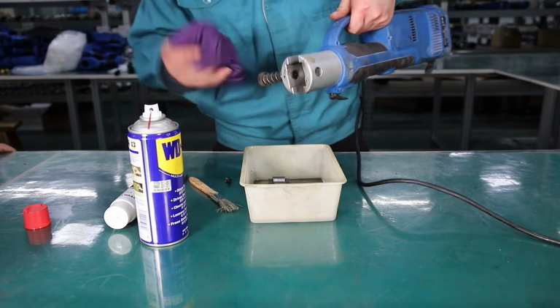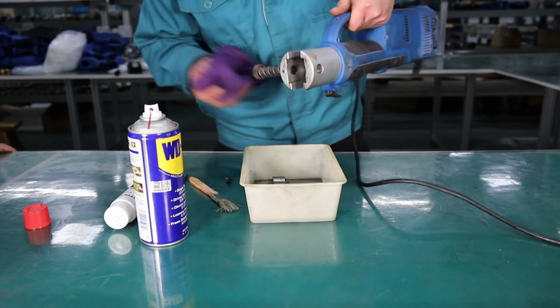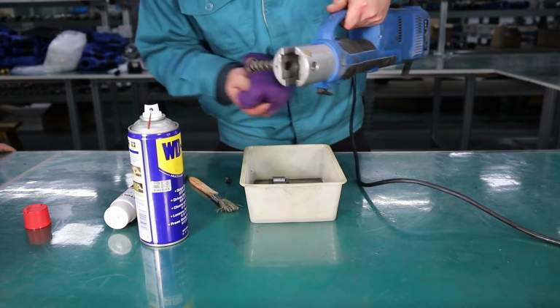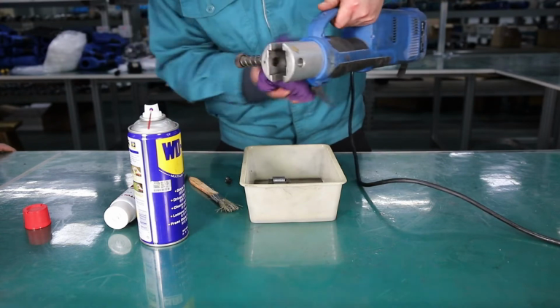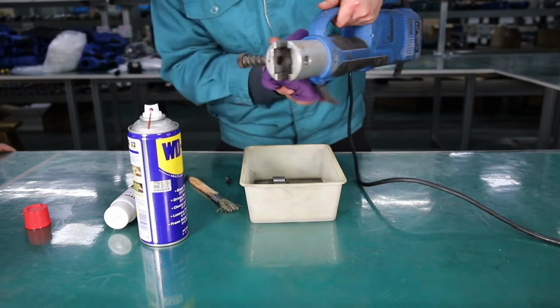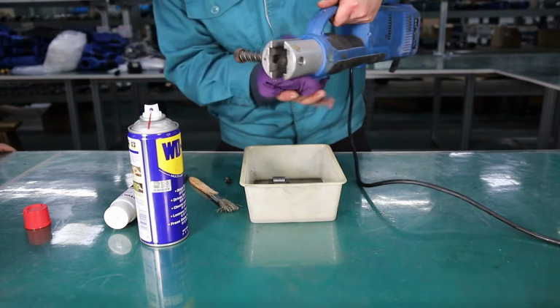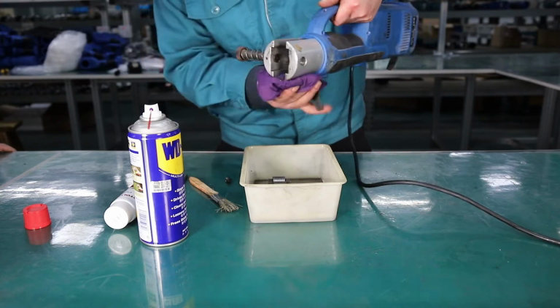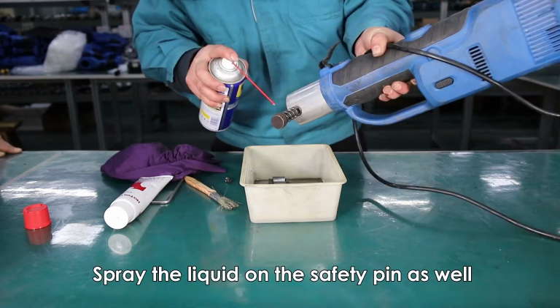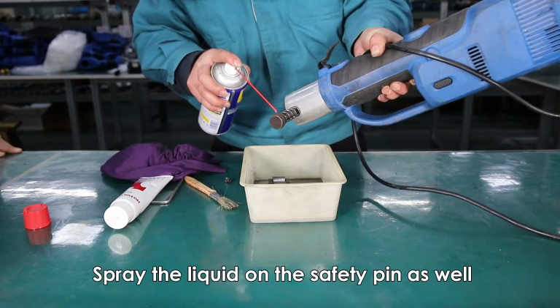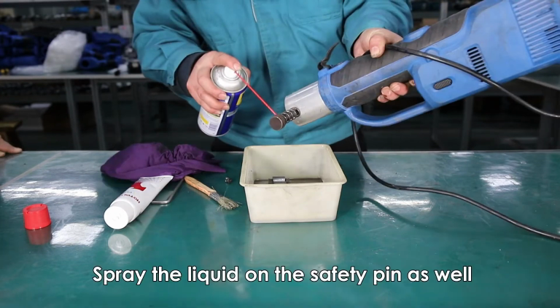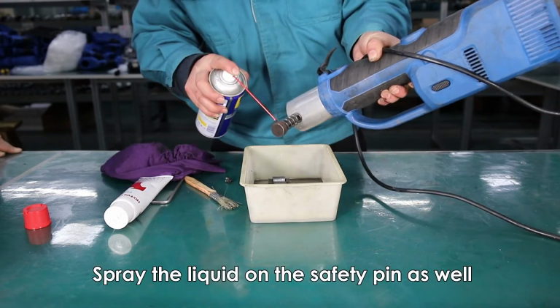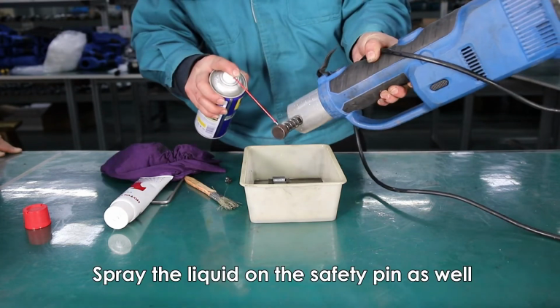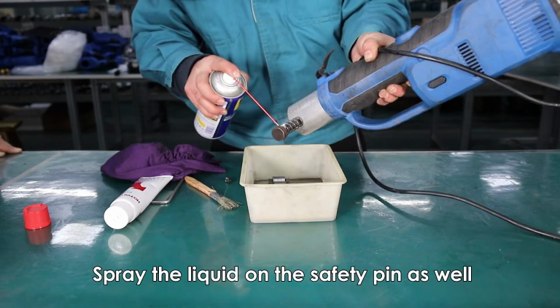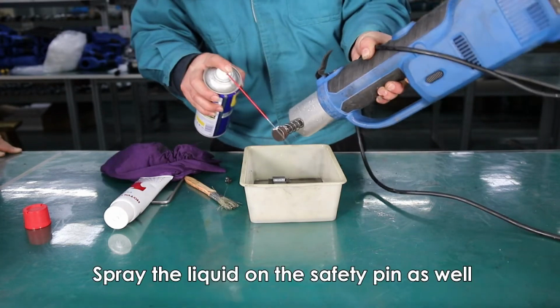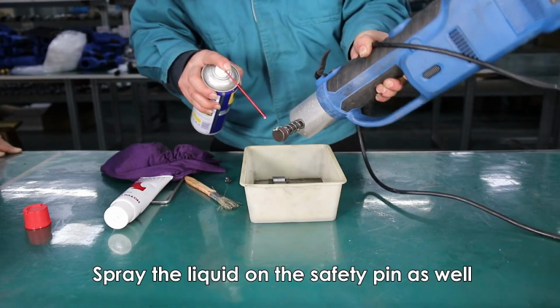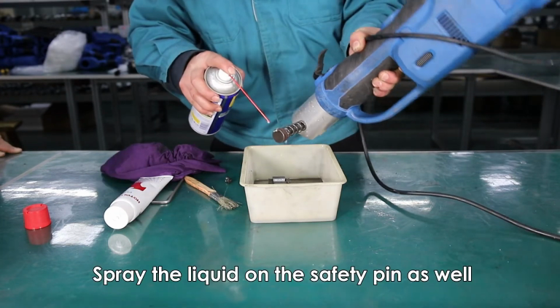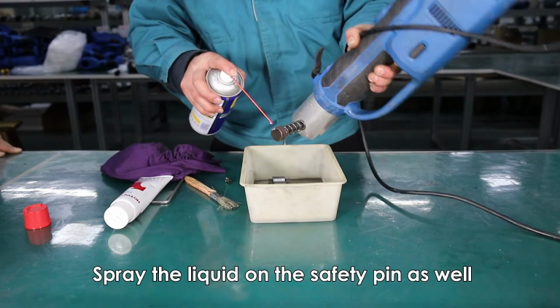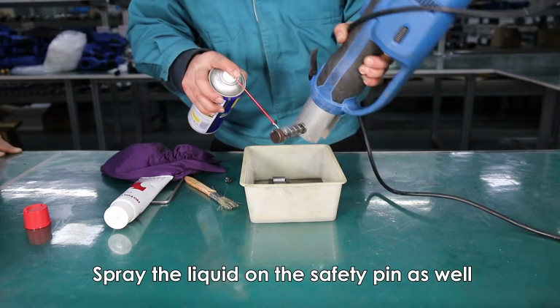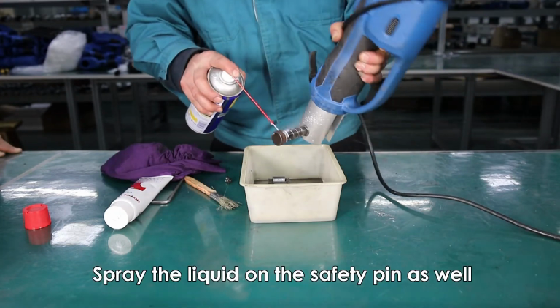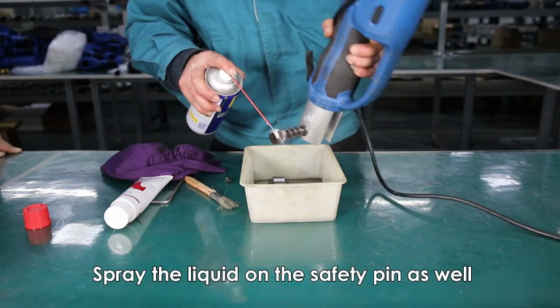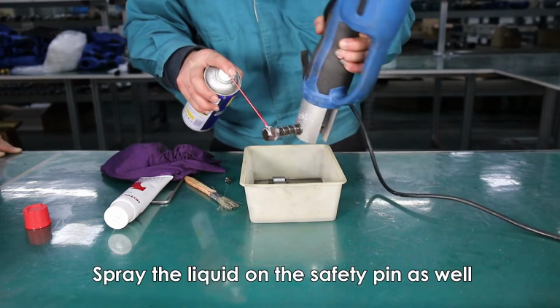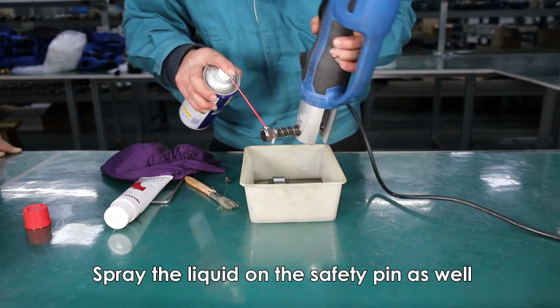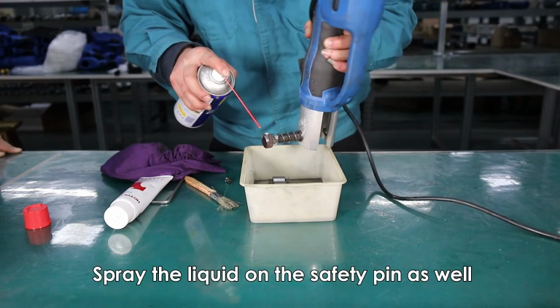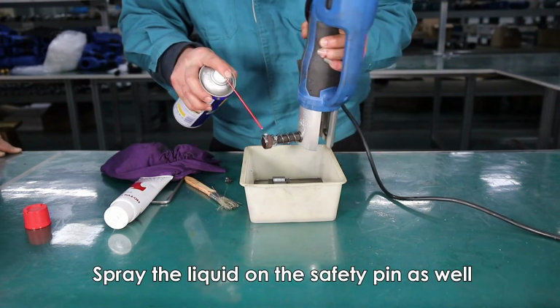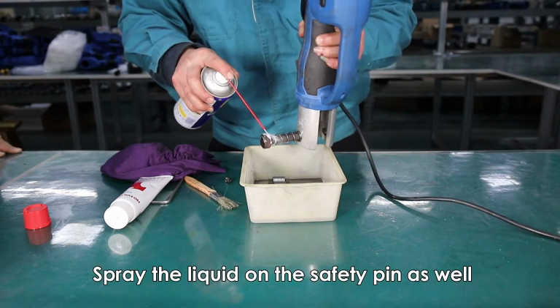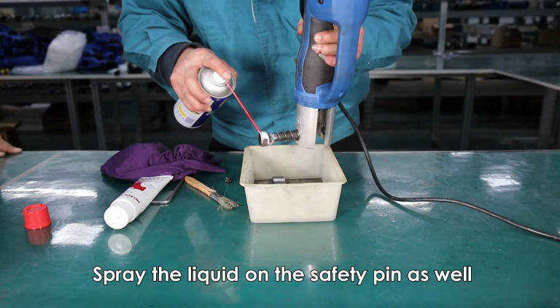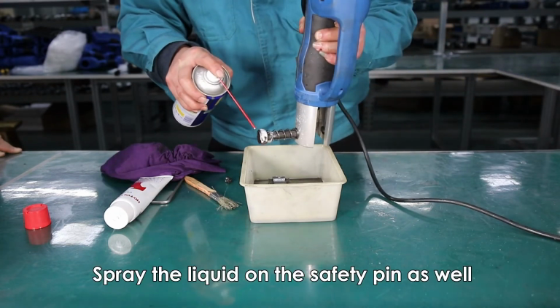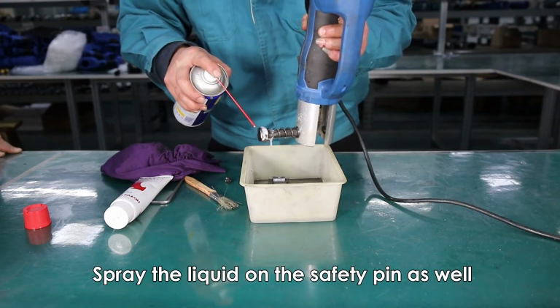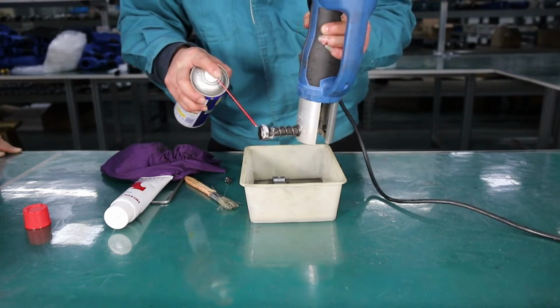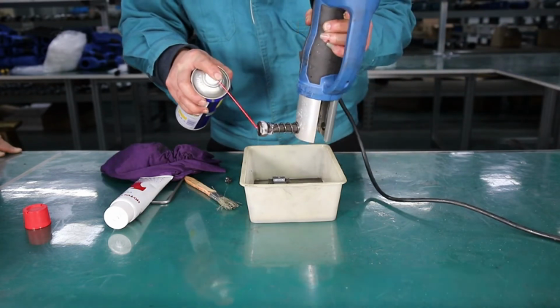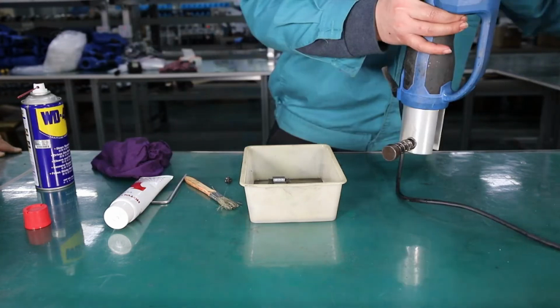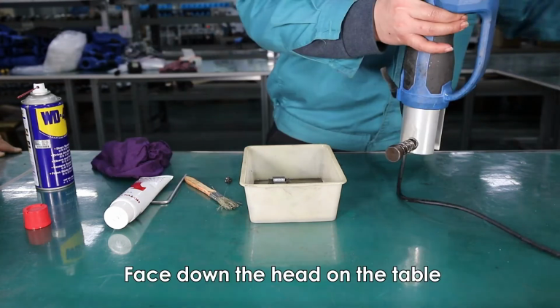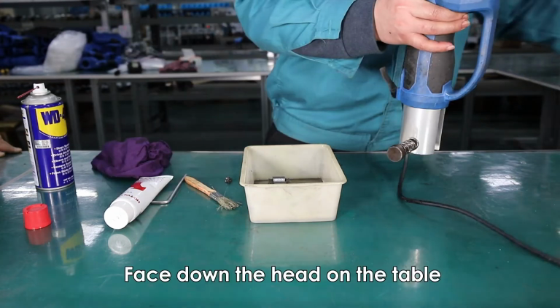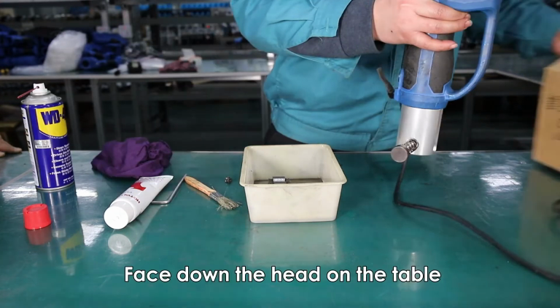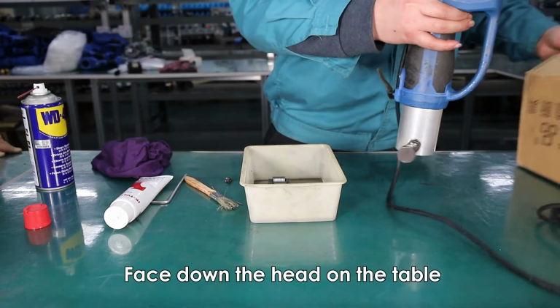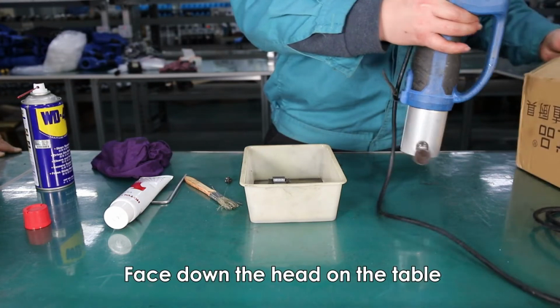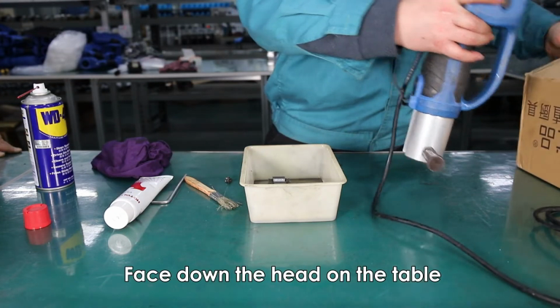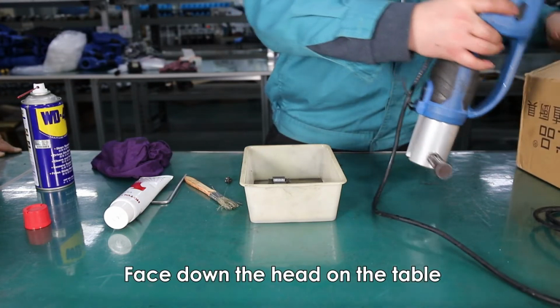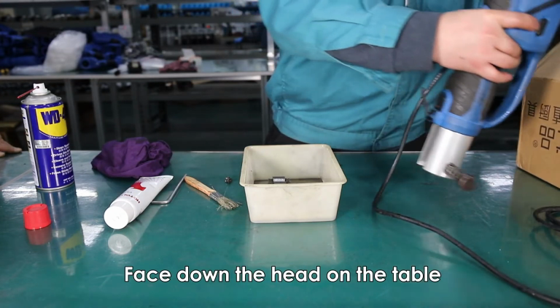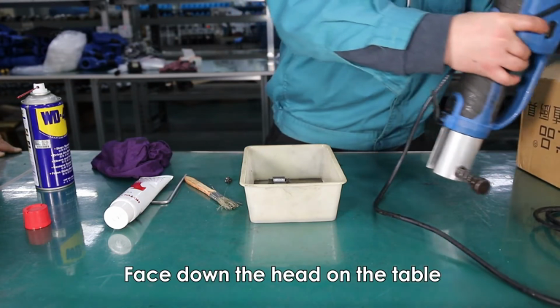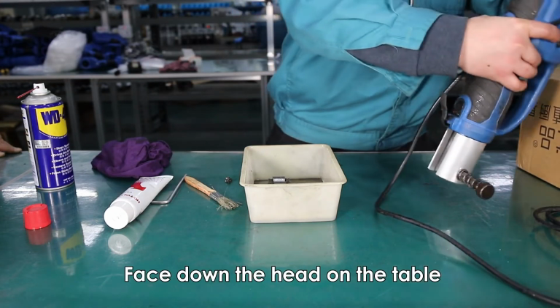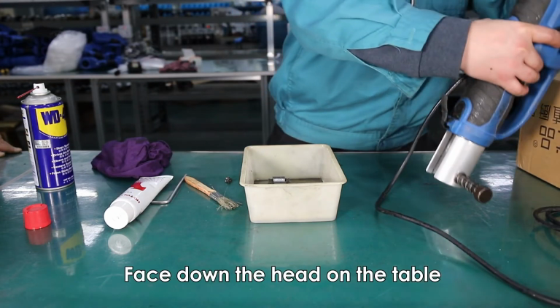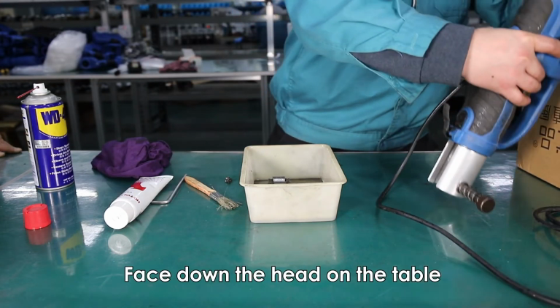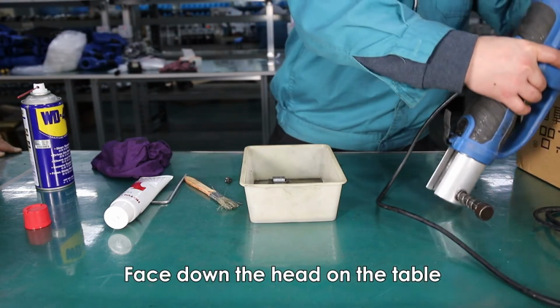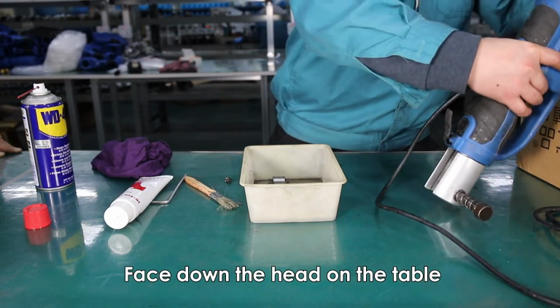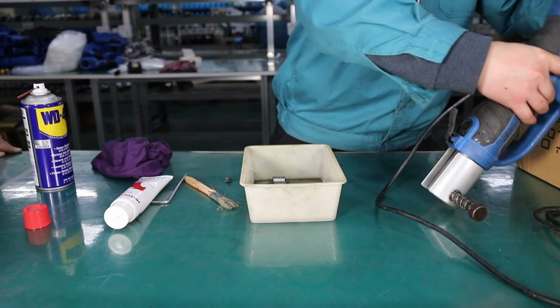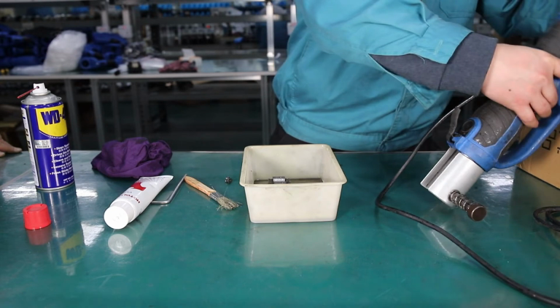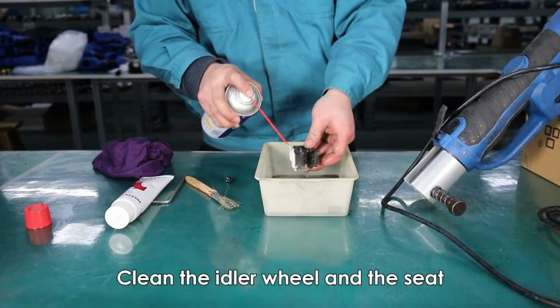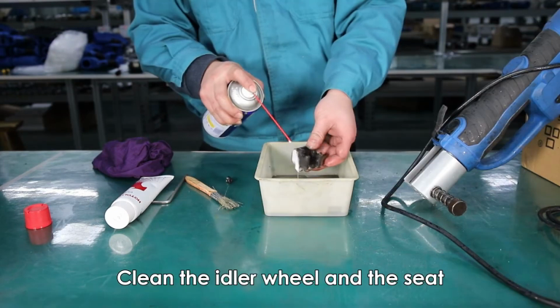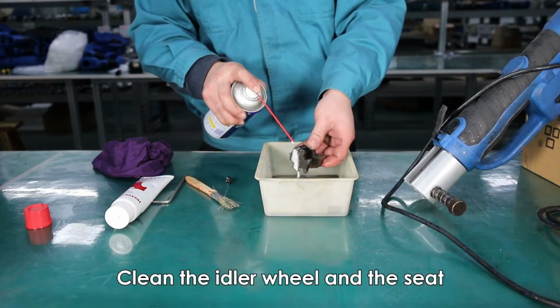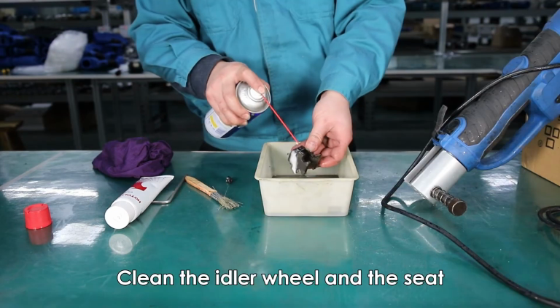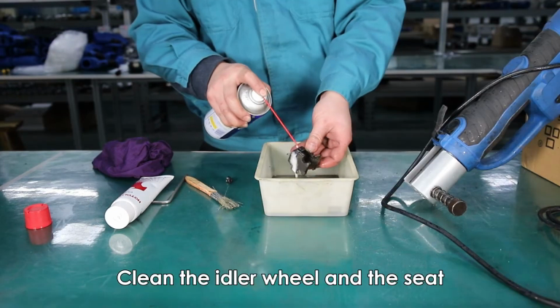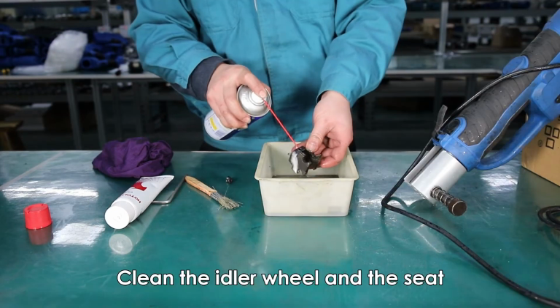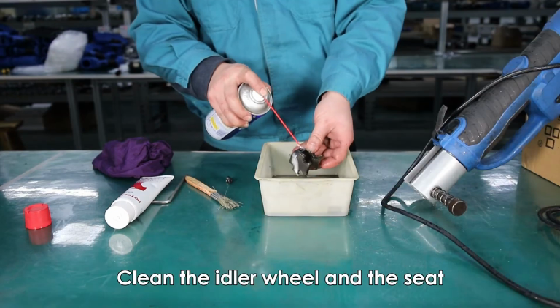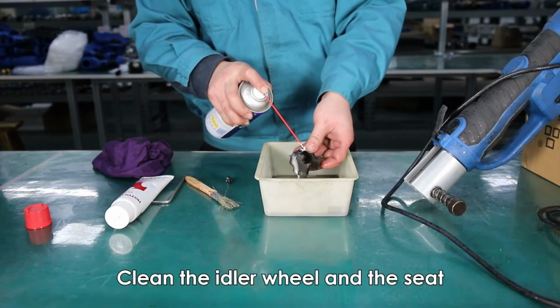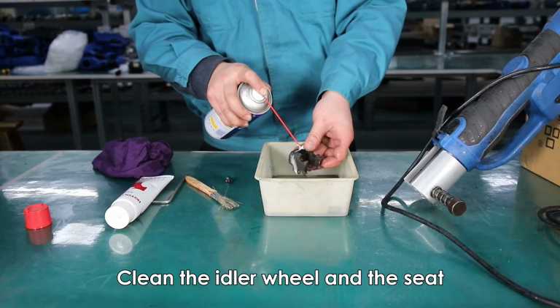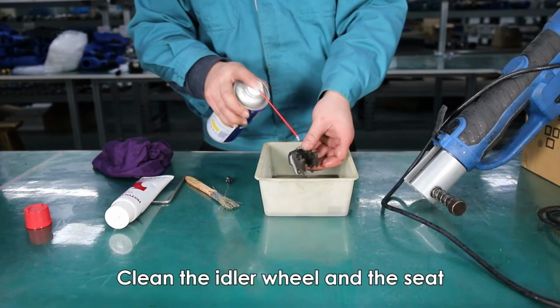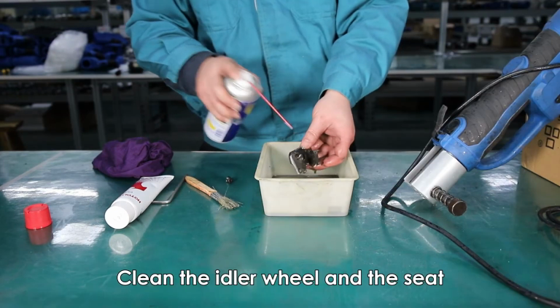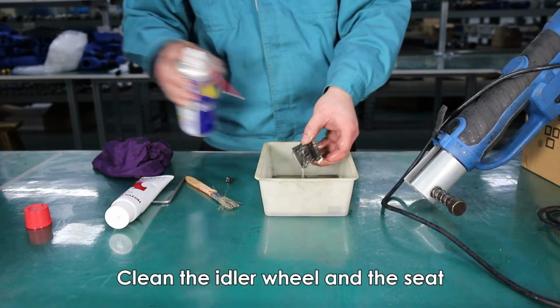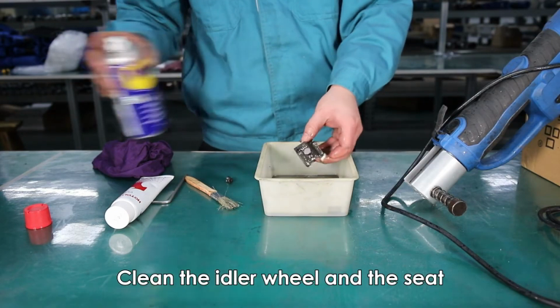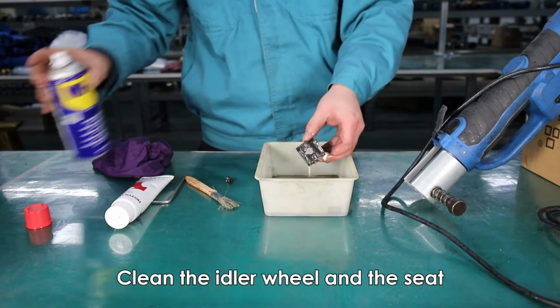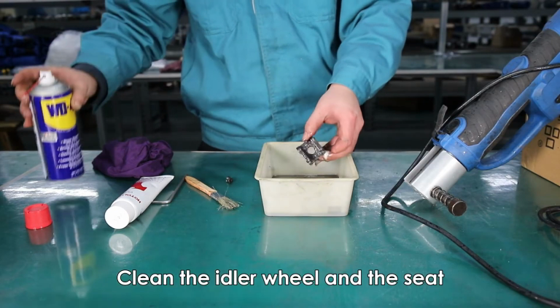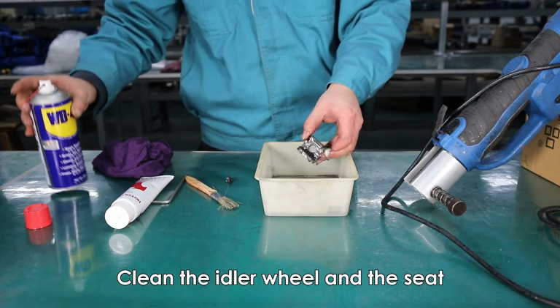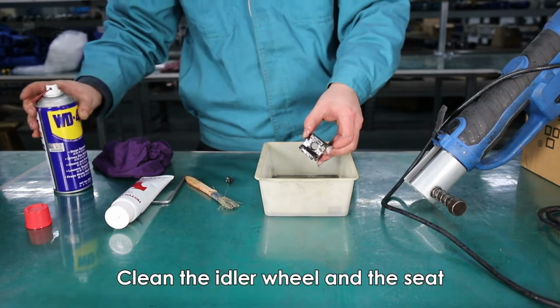Spray the cleaning liquid on the safety pin as well. Face down the head on the table. Clean the idler wheel and the seat.